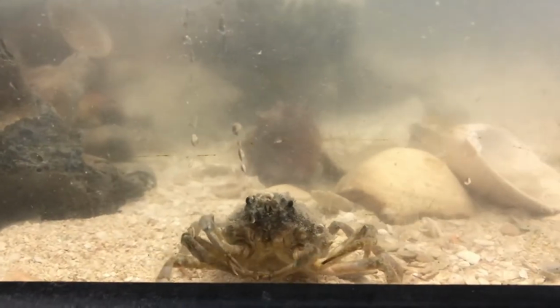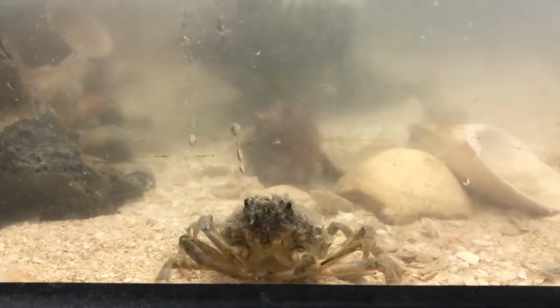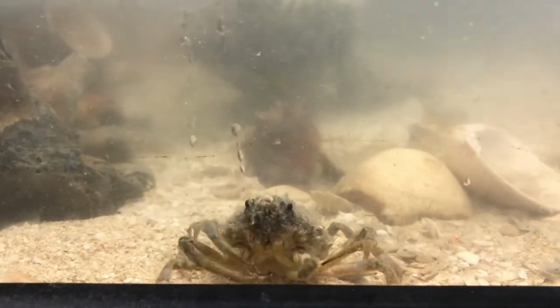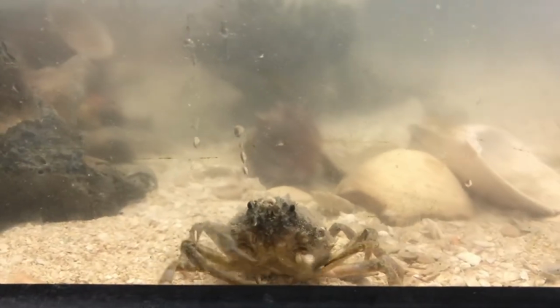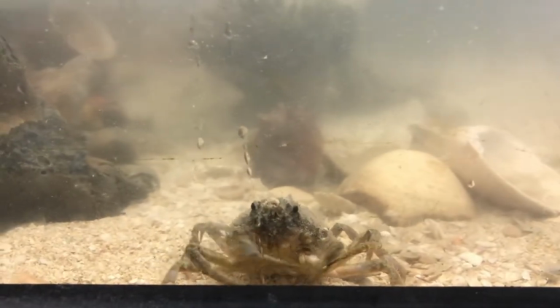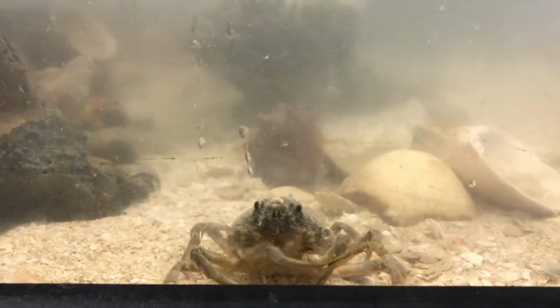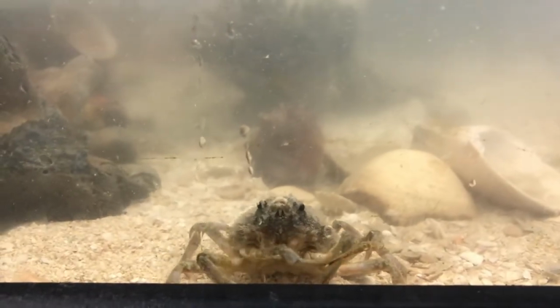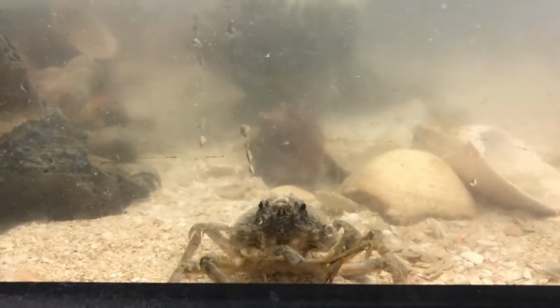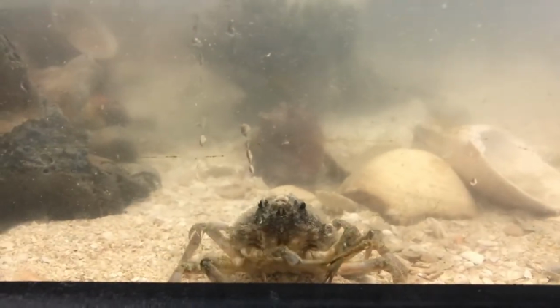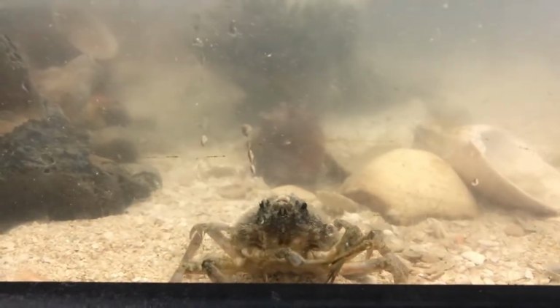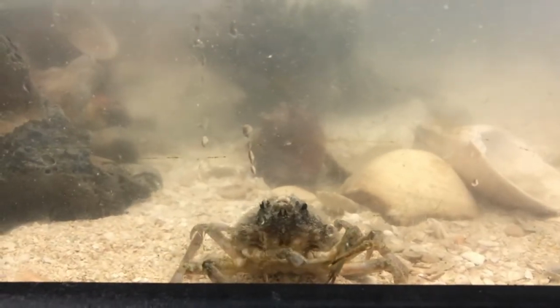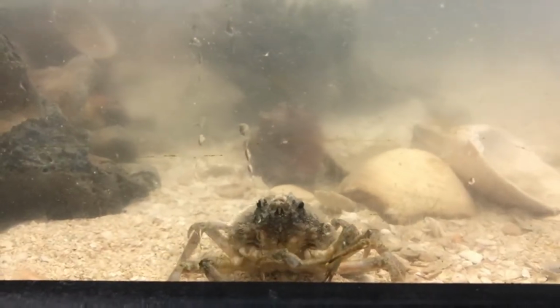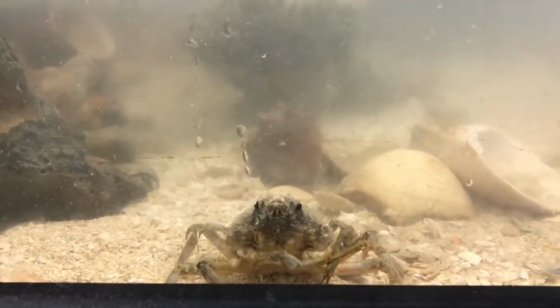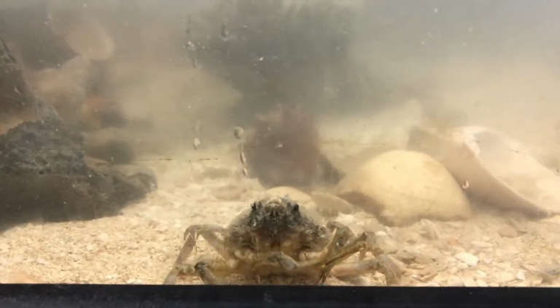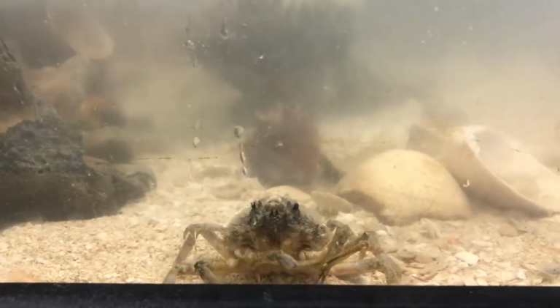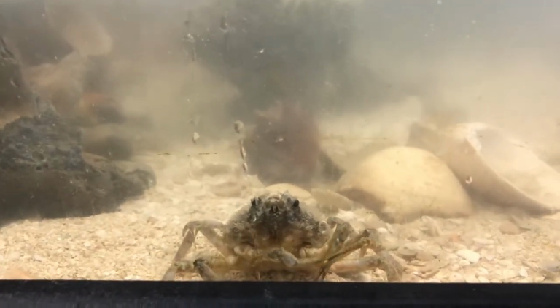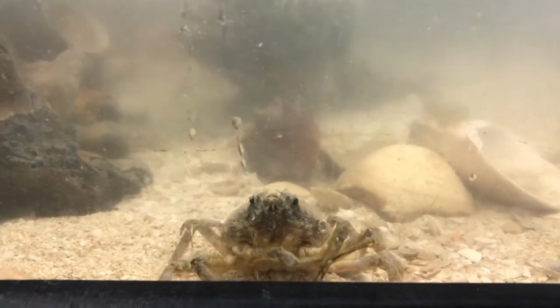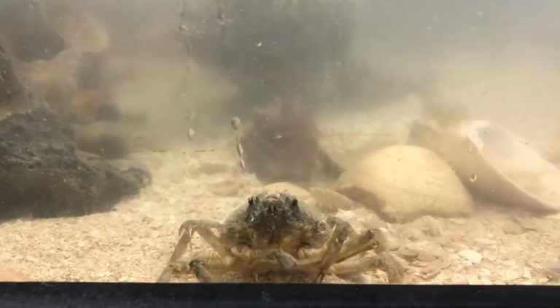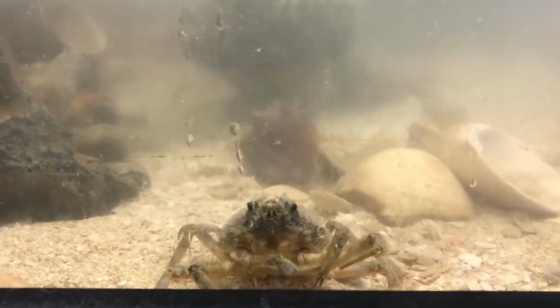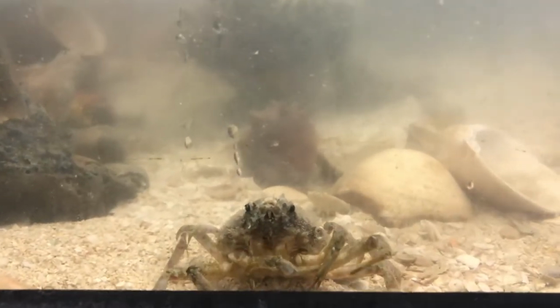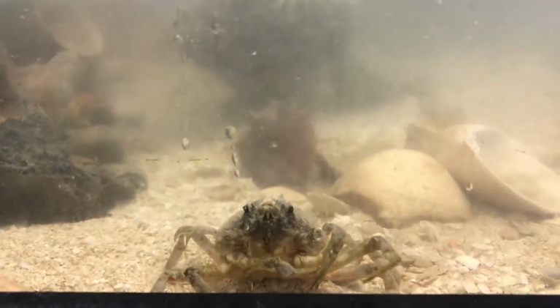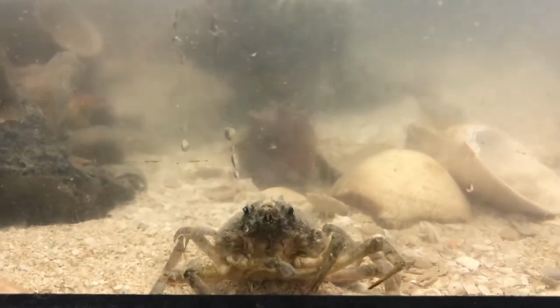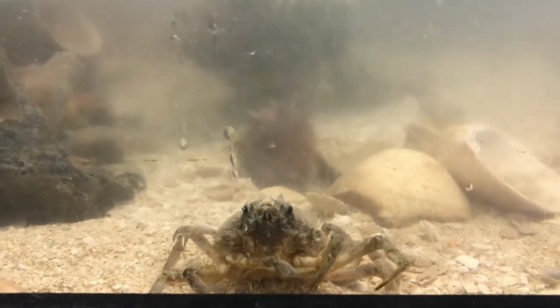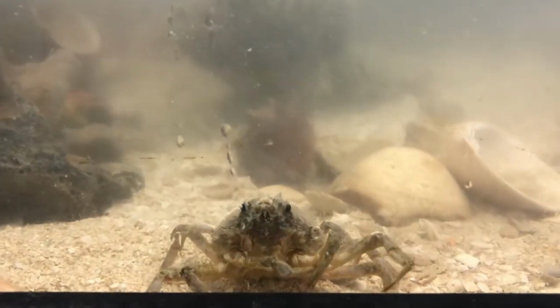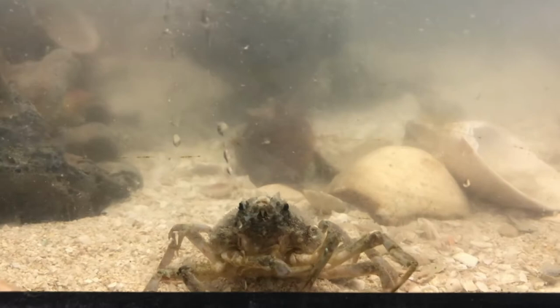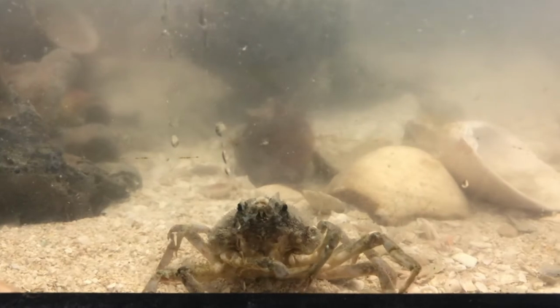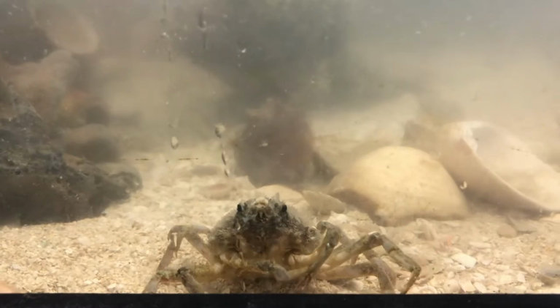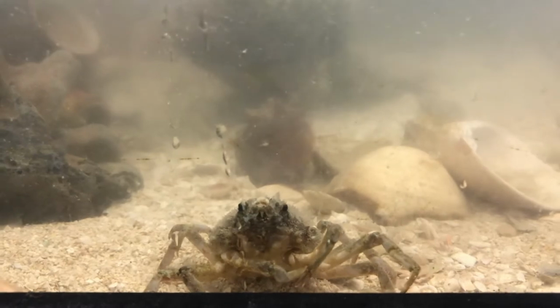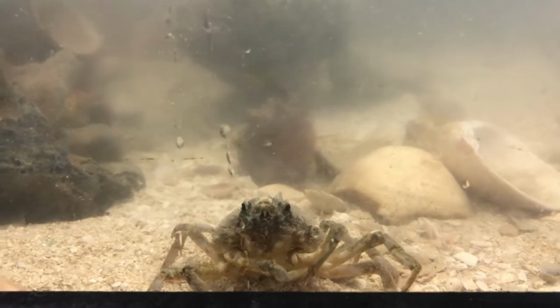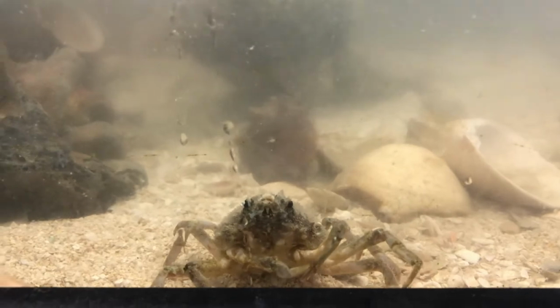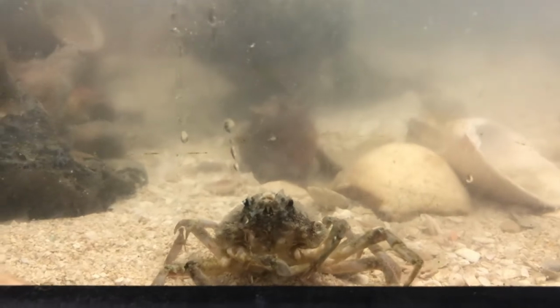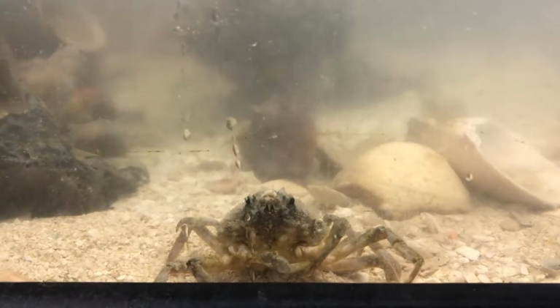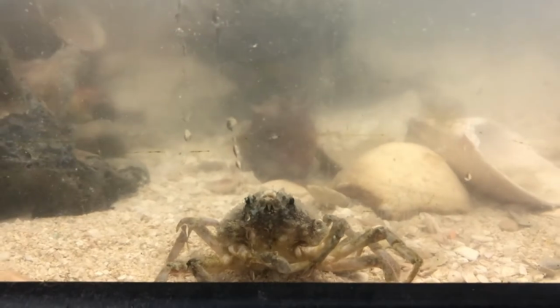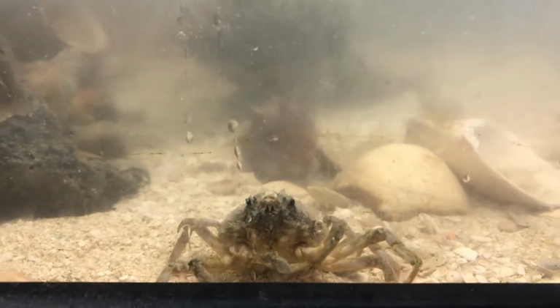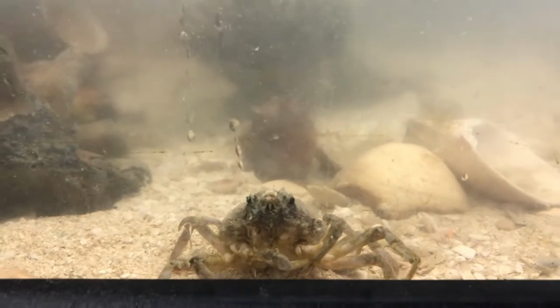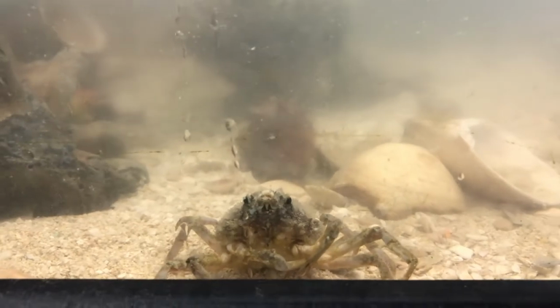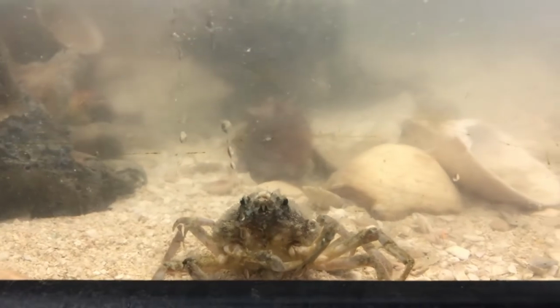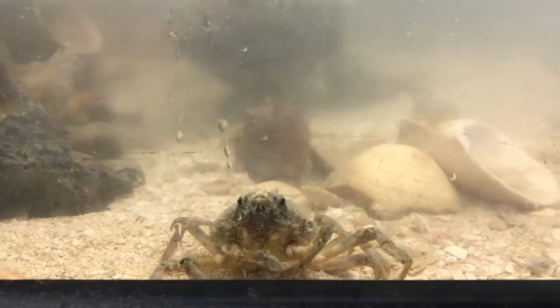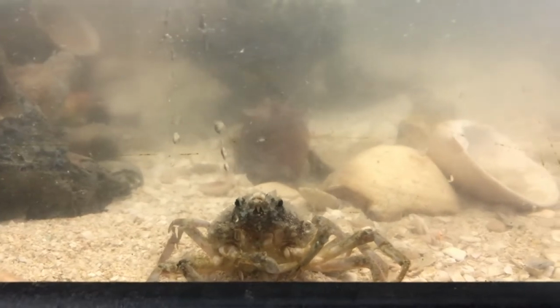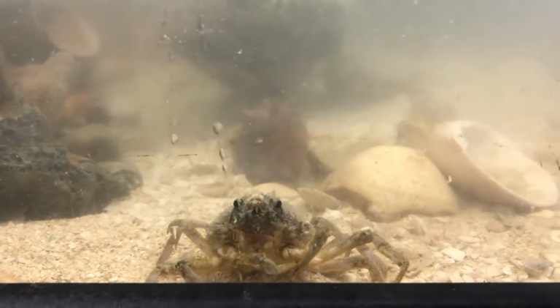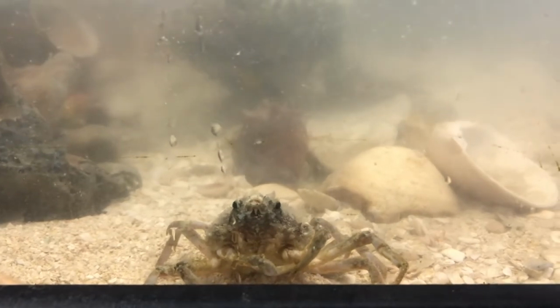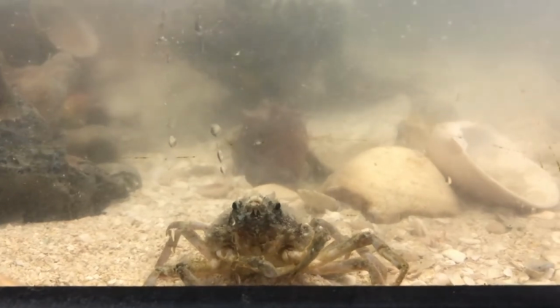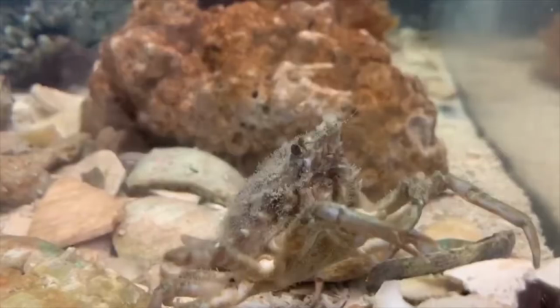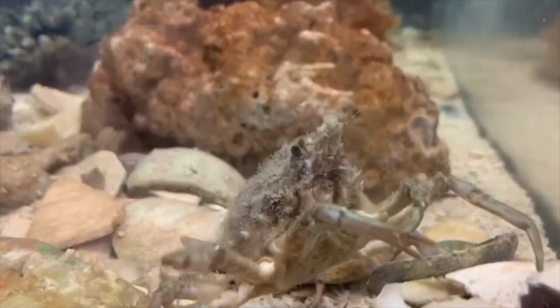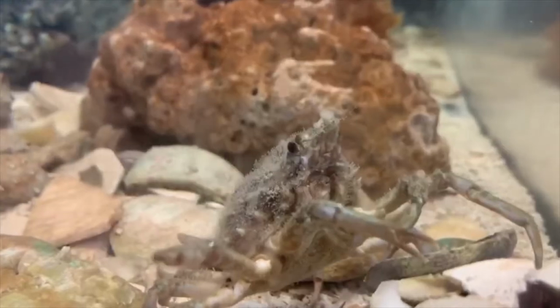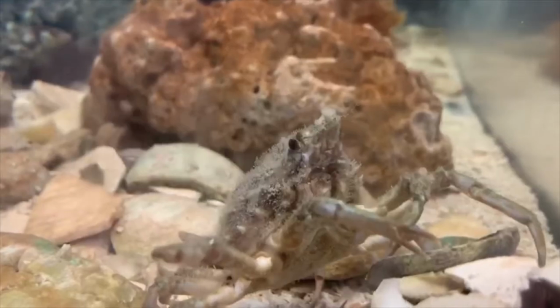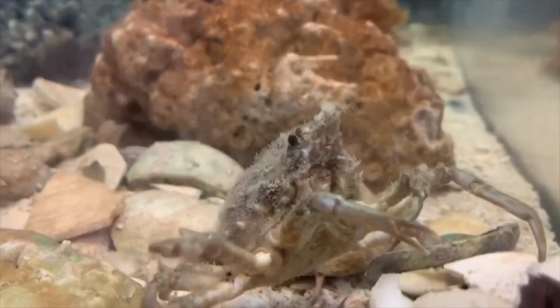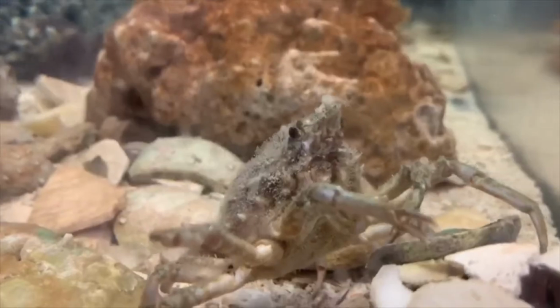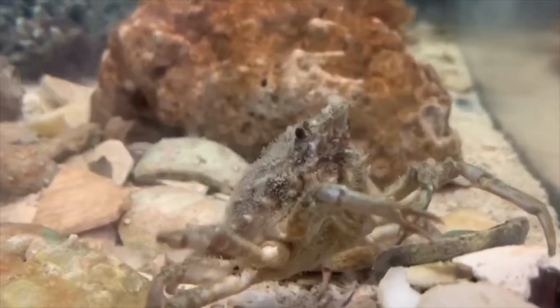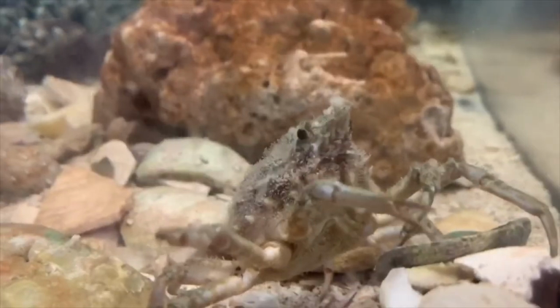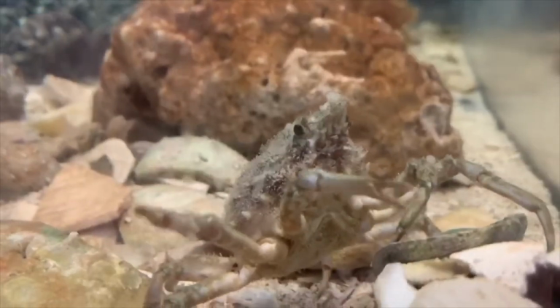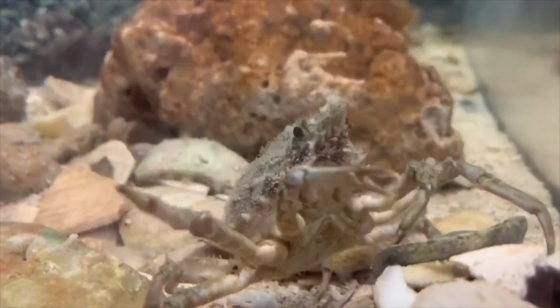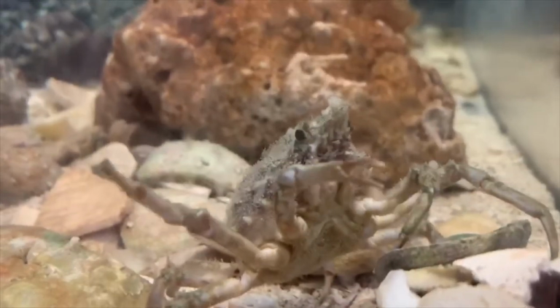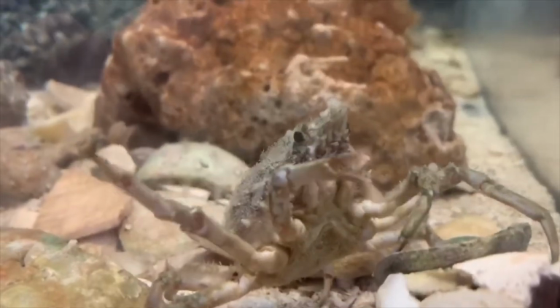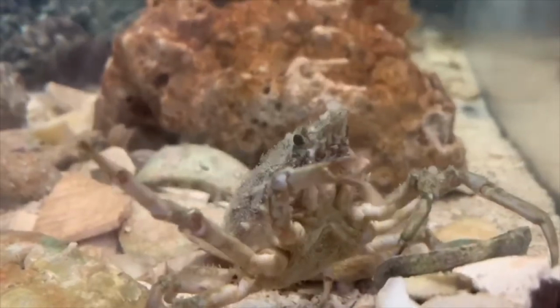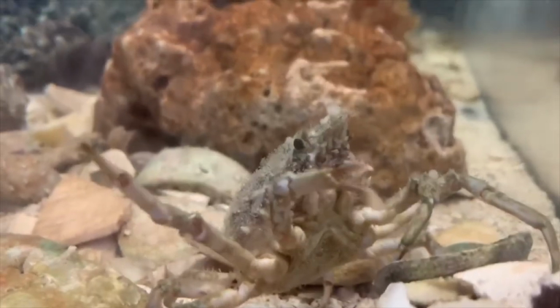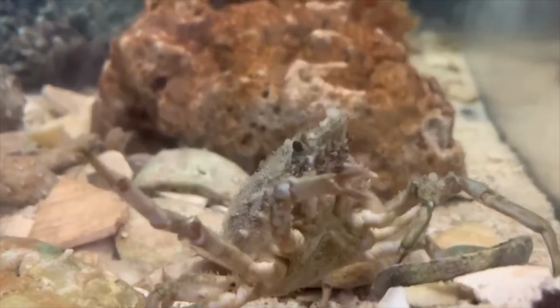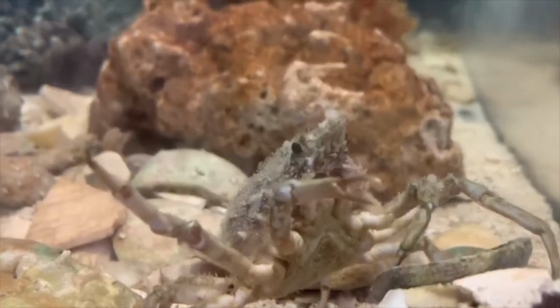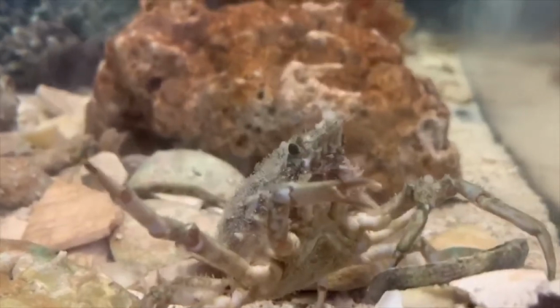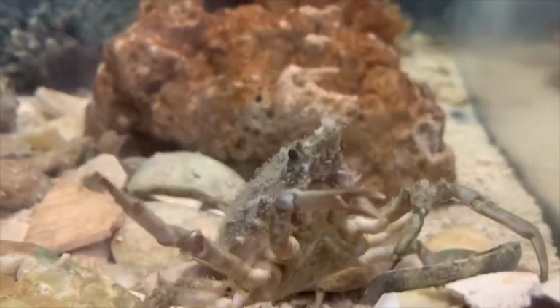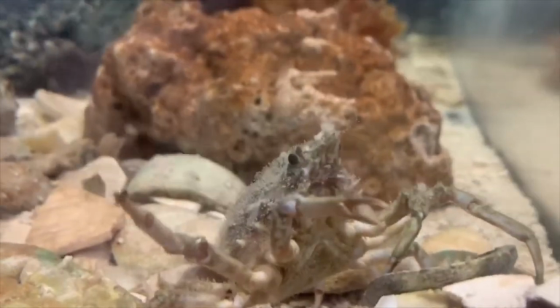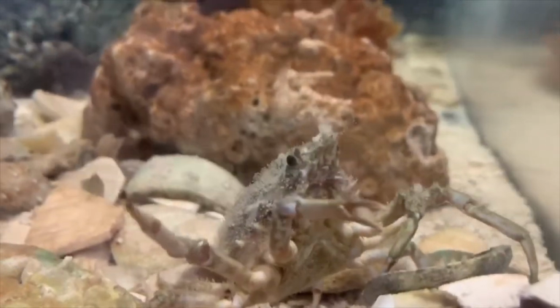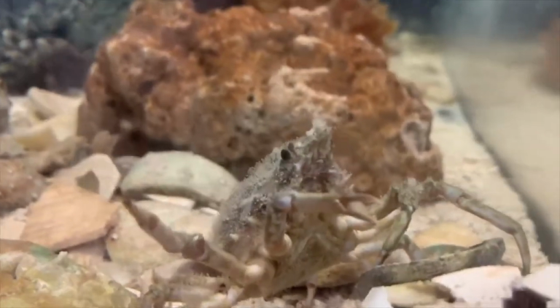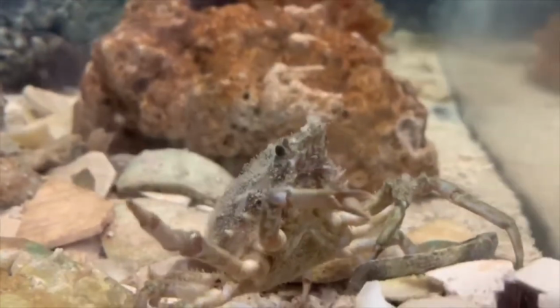Labinia dubia is found all along the east coast of the United States, as far down as Cuba and as far west as Texas.